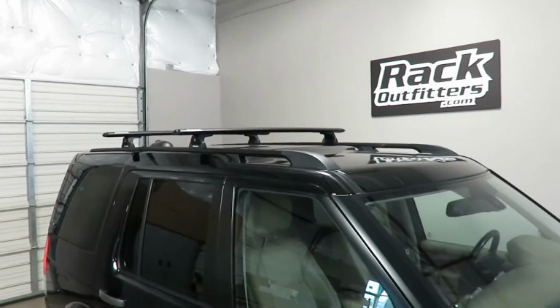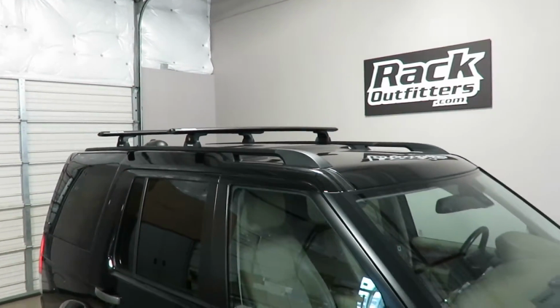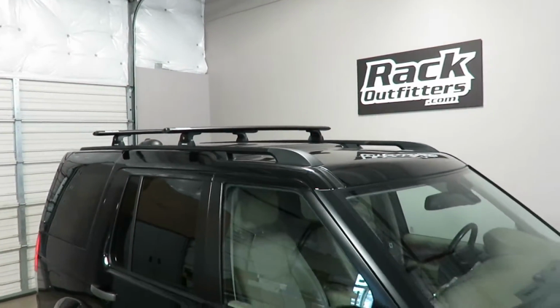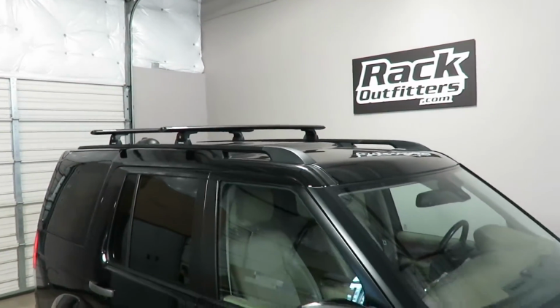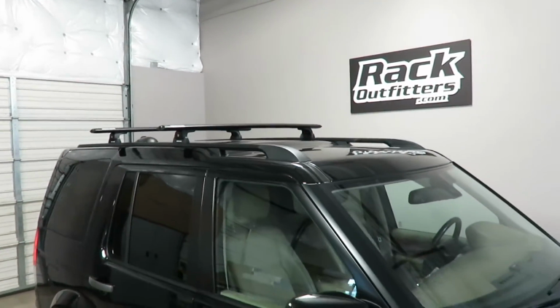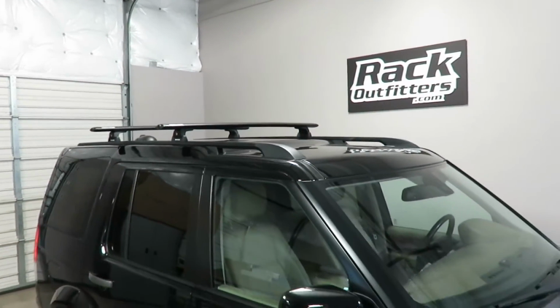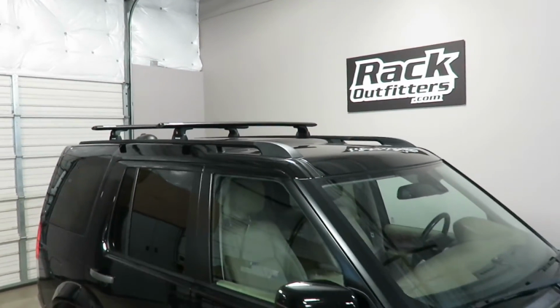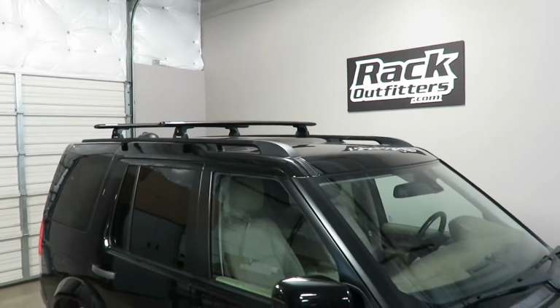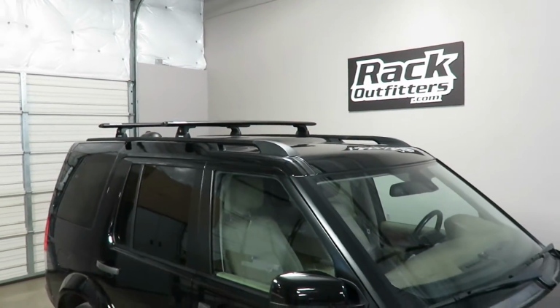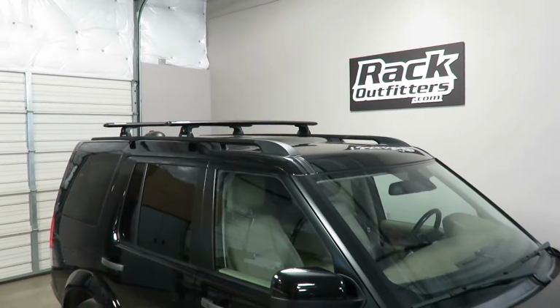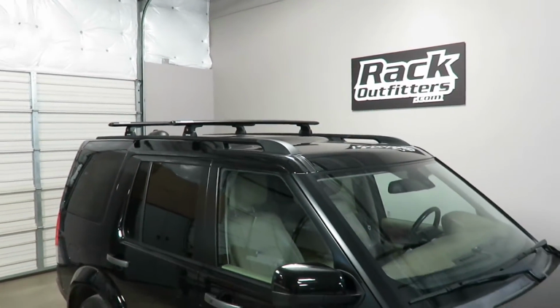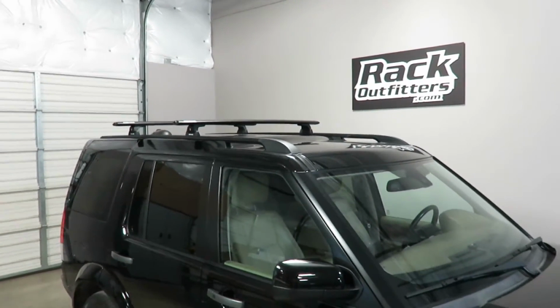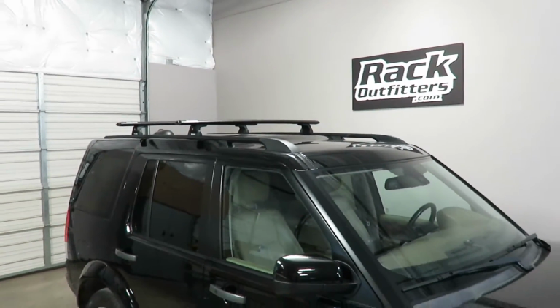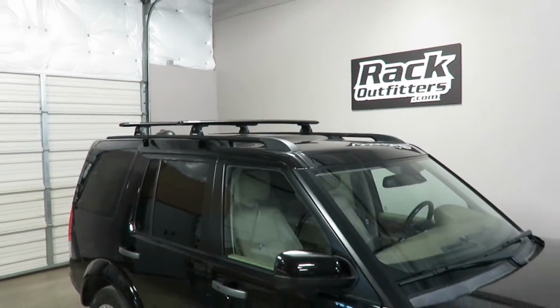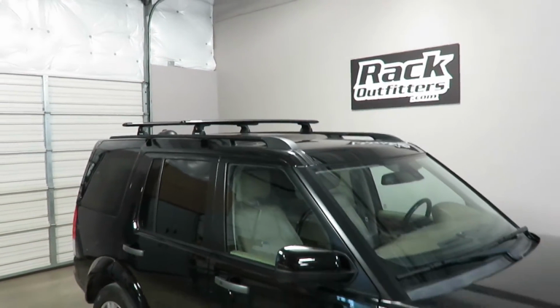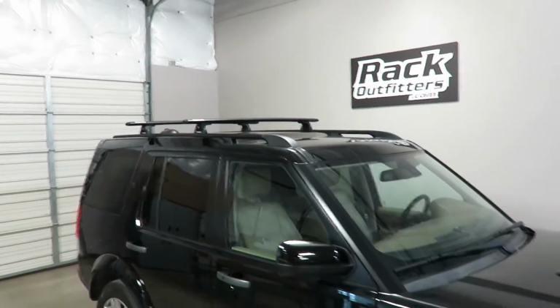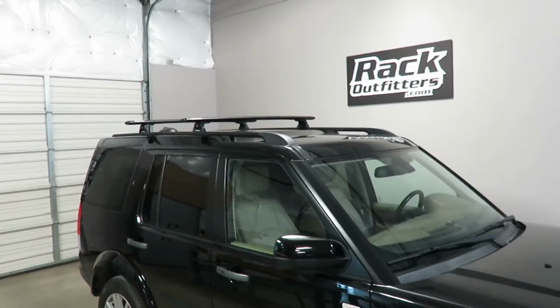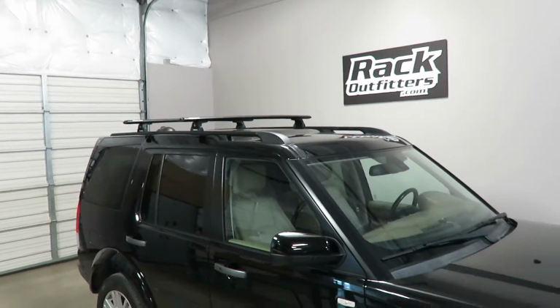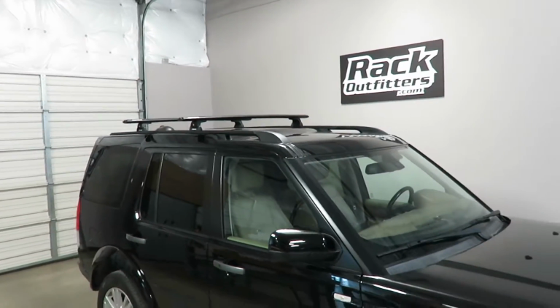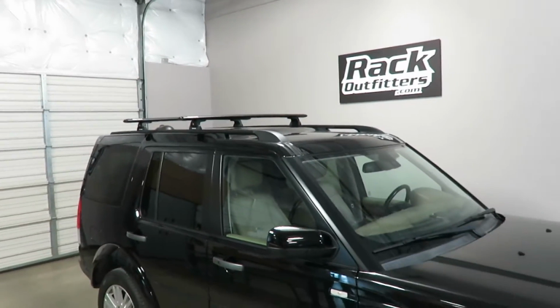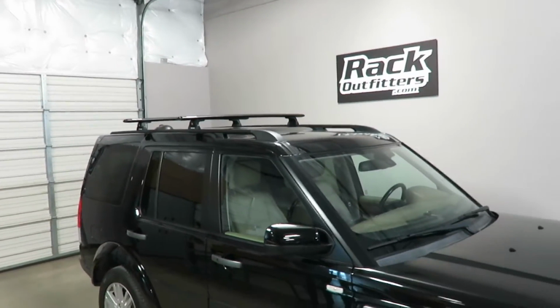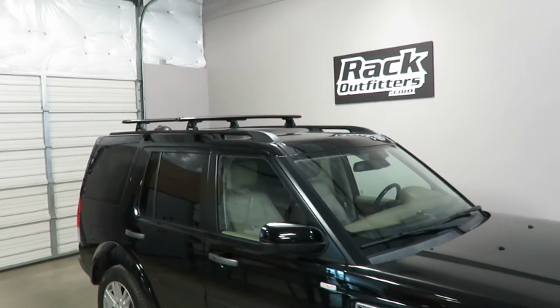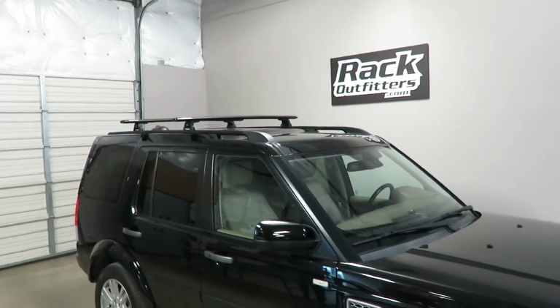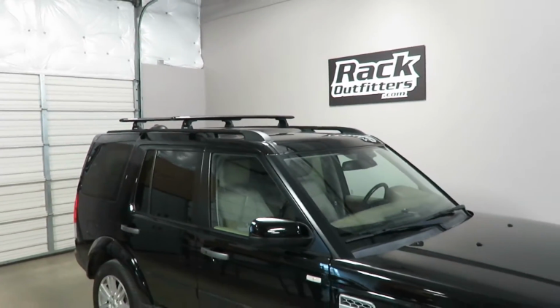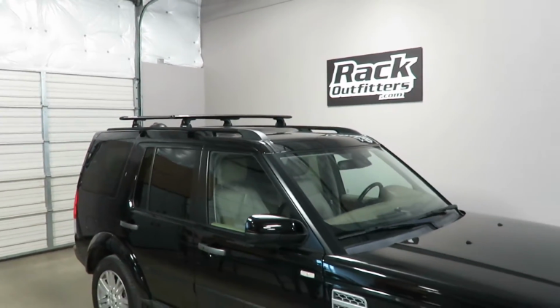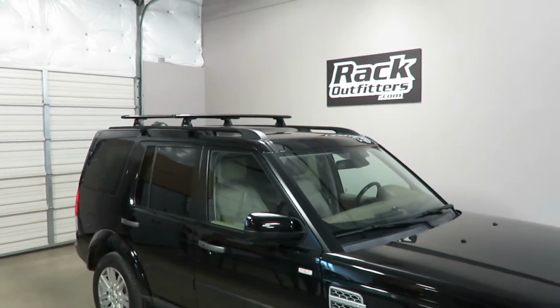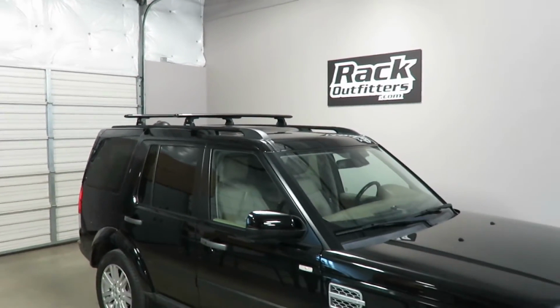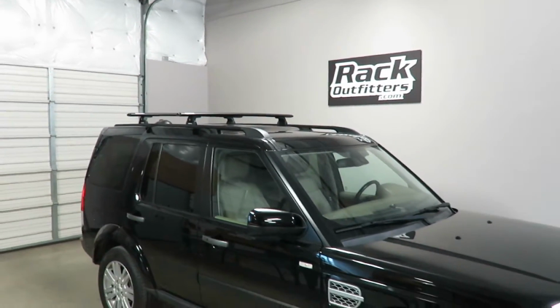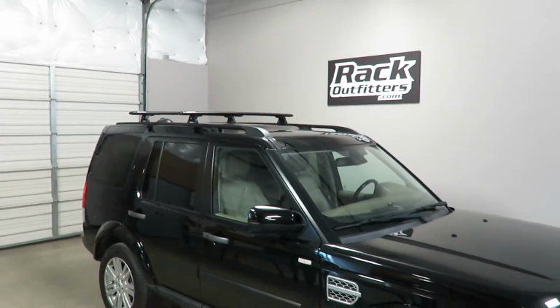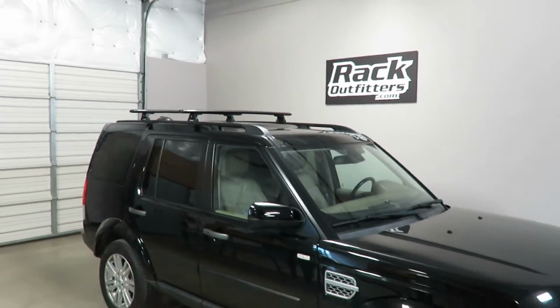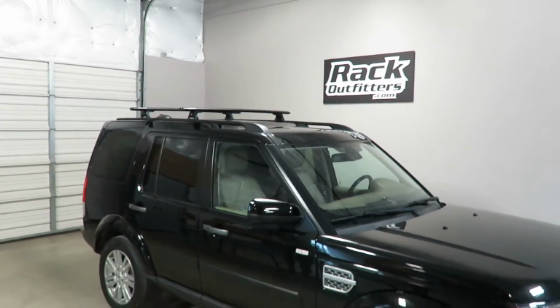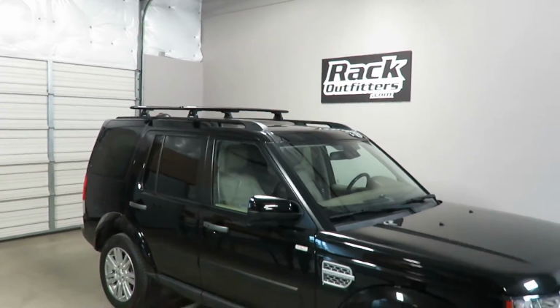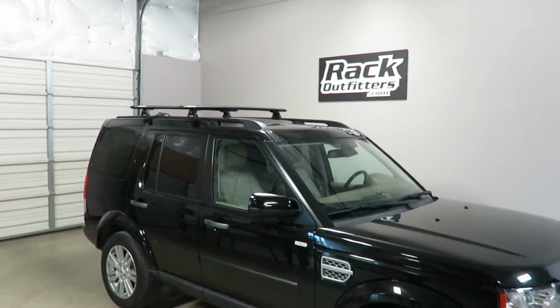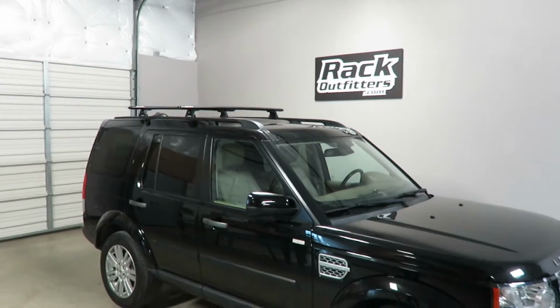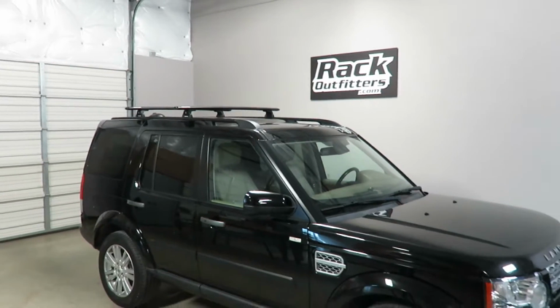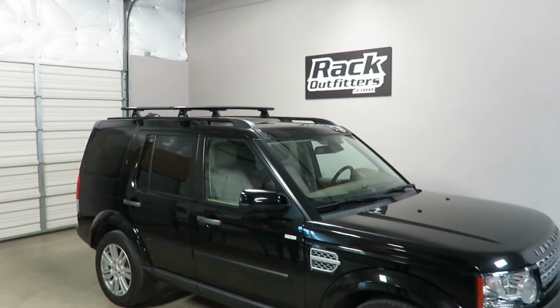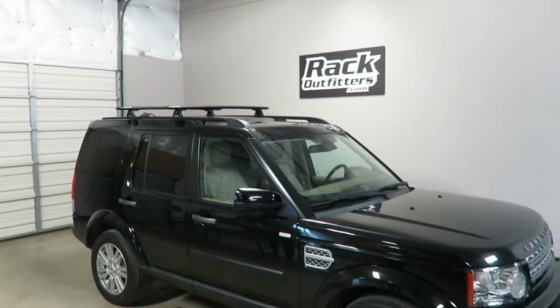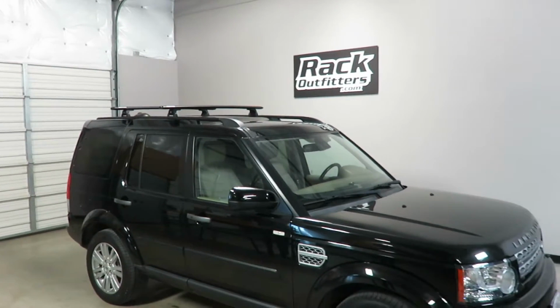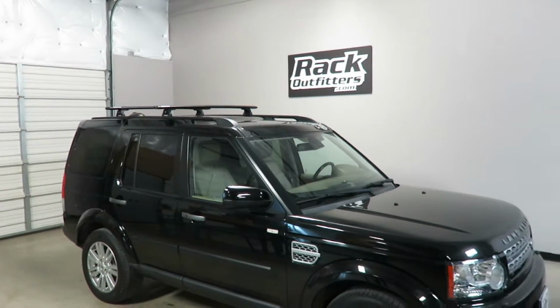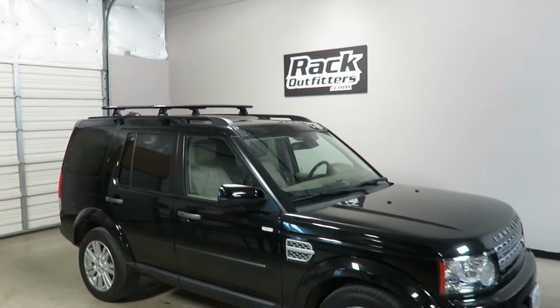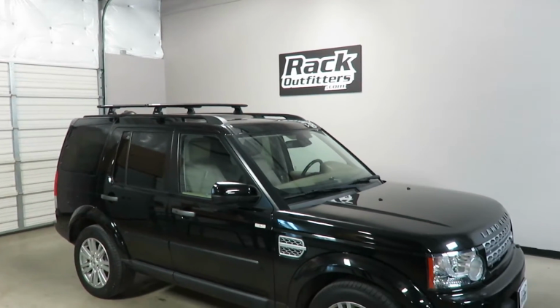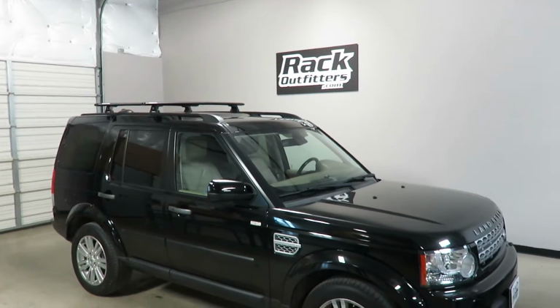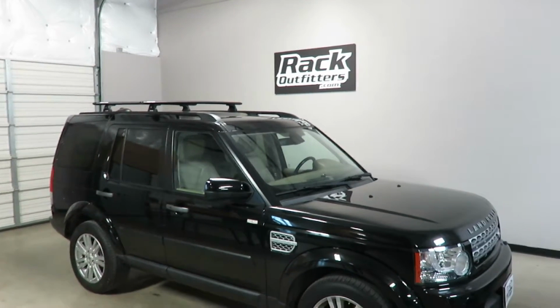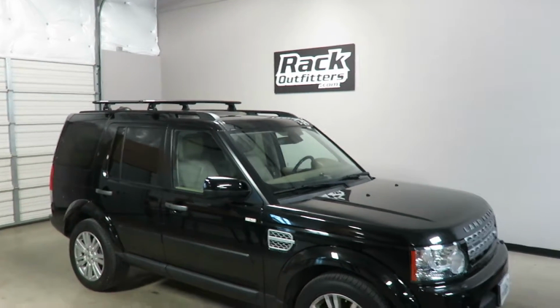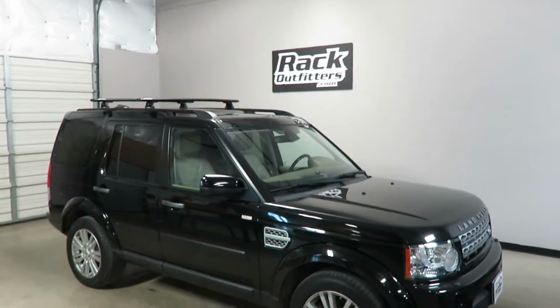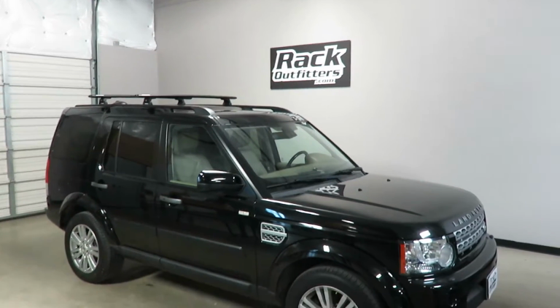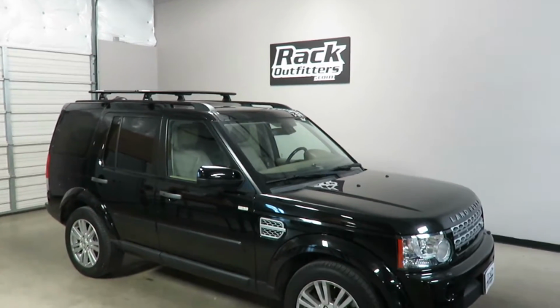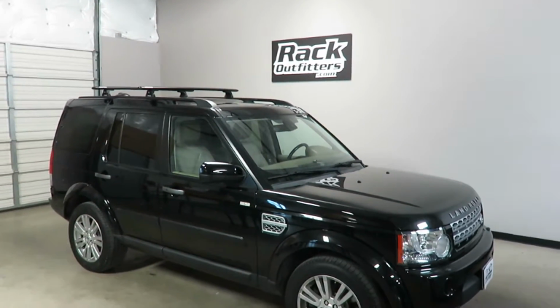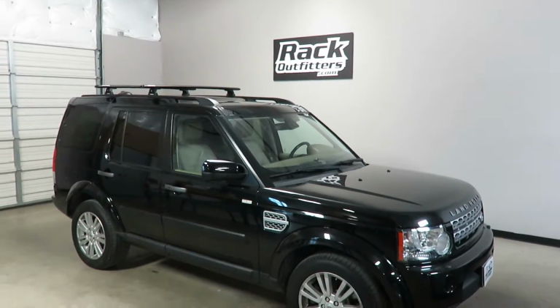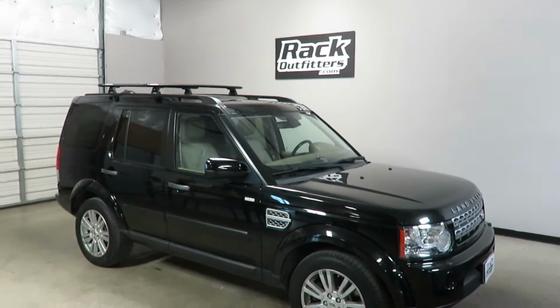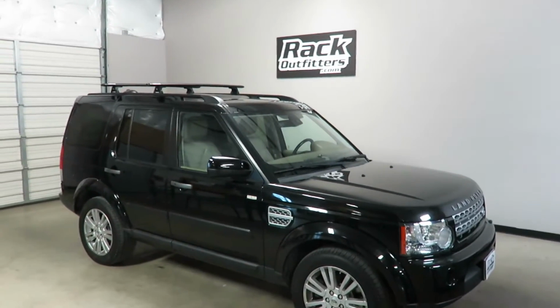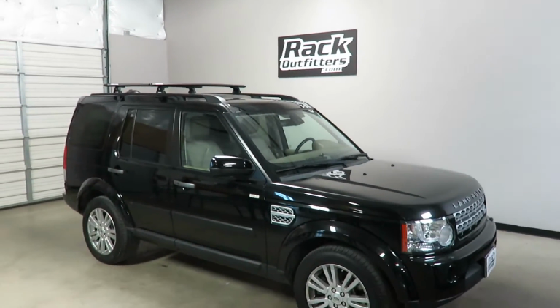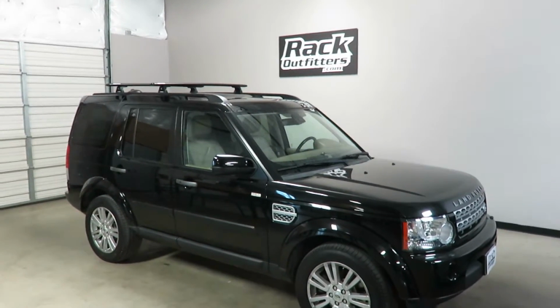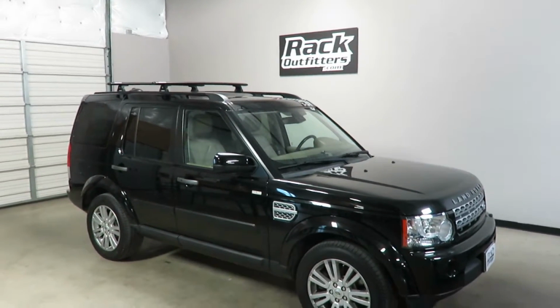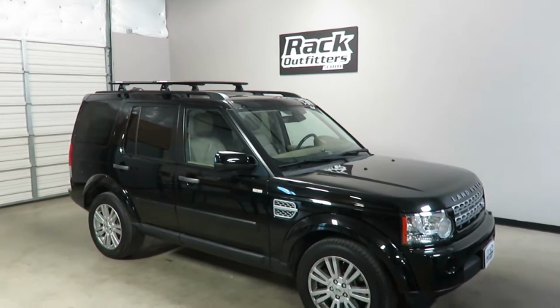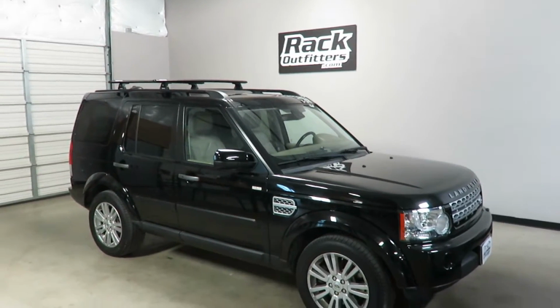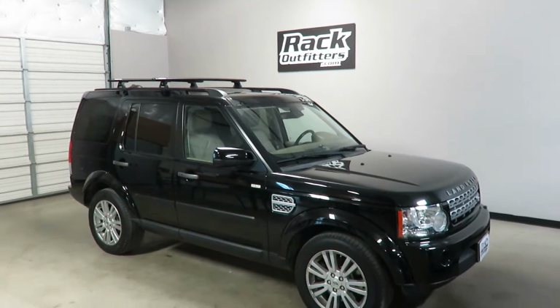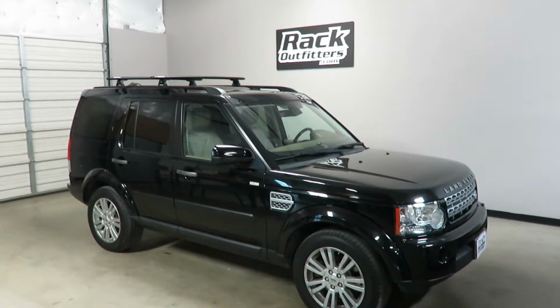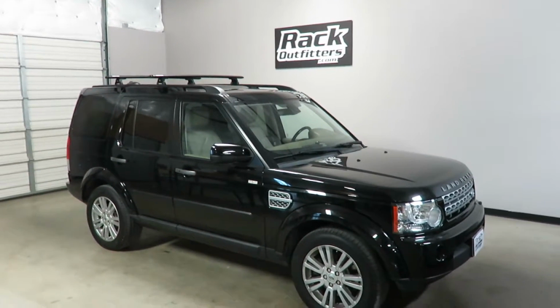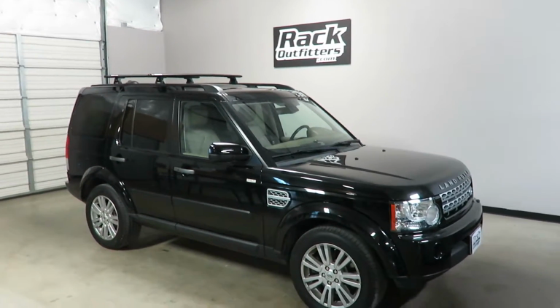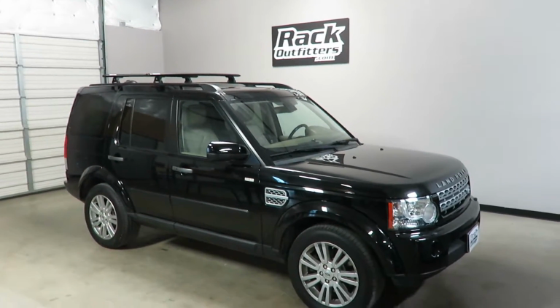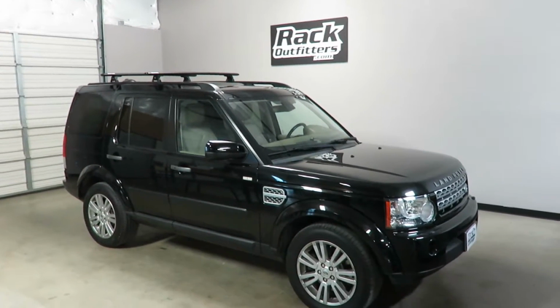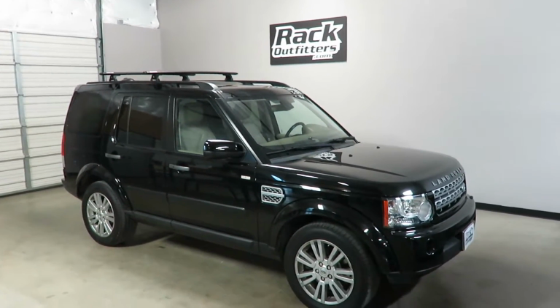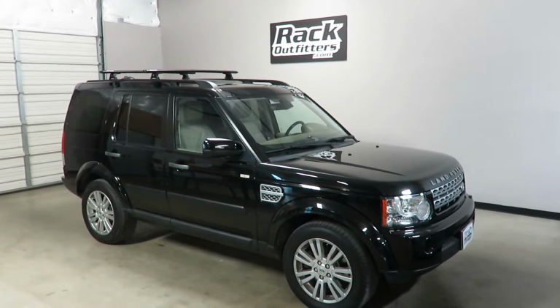This product and the full line of Rhino Rack products are available at rackoutfitters.com. Please visit our site for complete details and pricing.